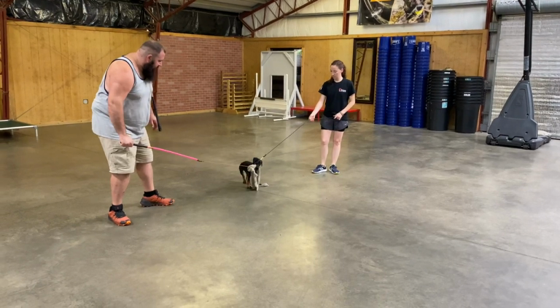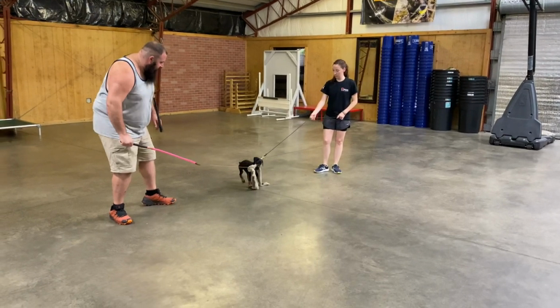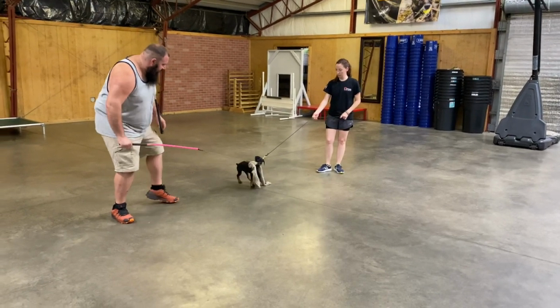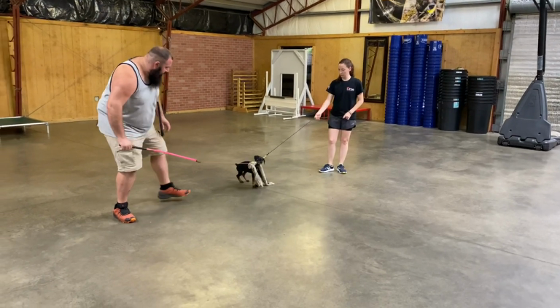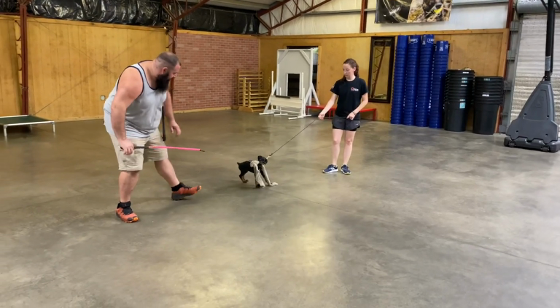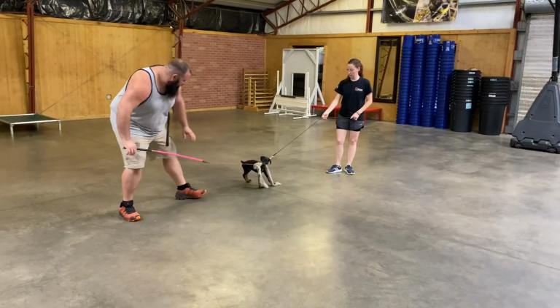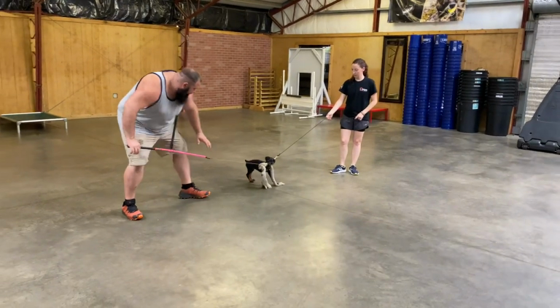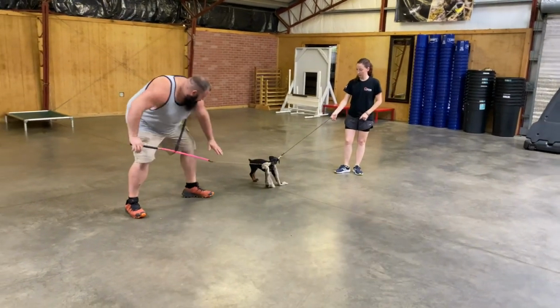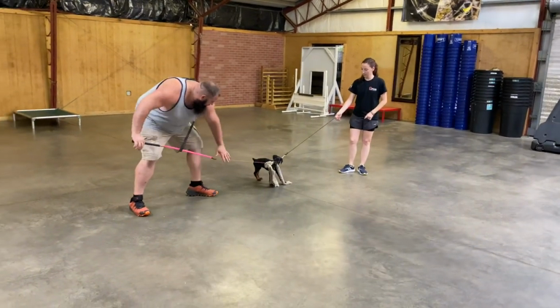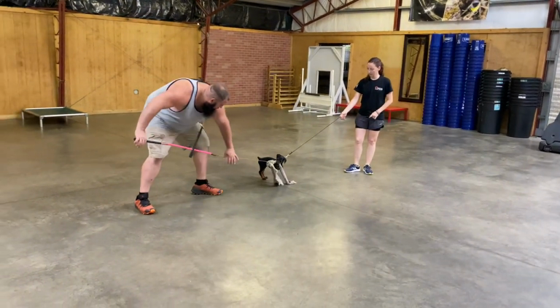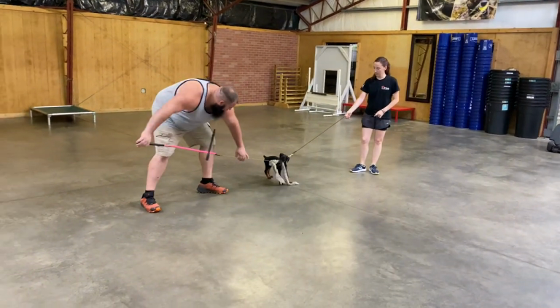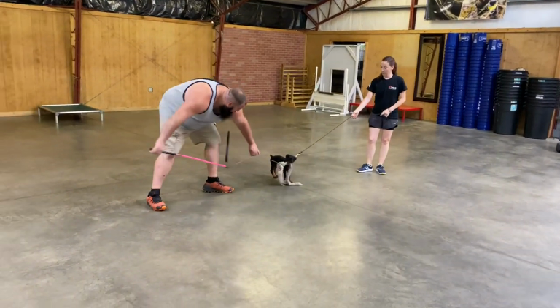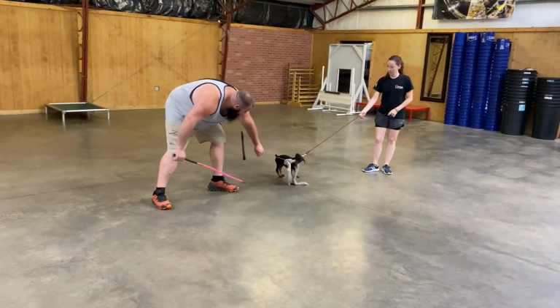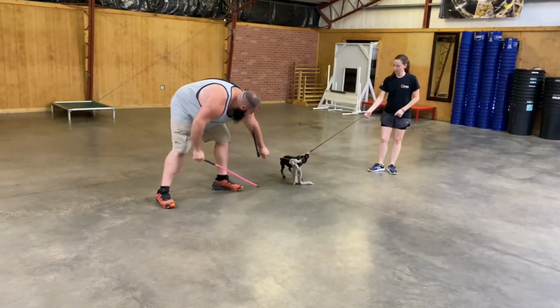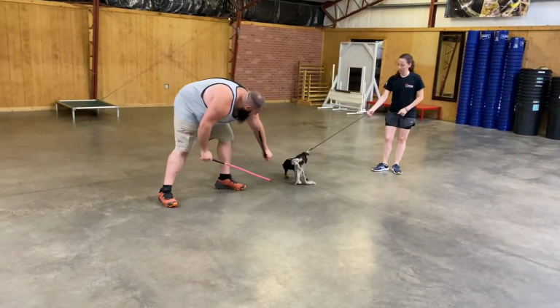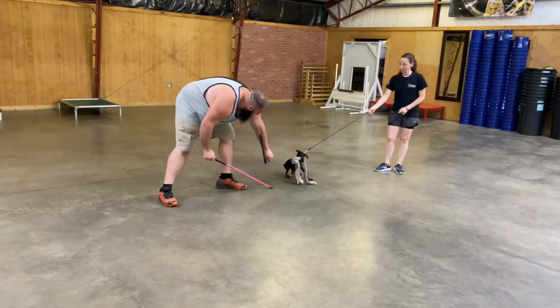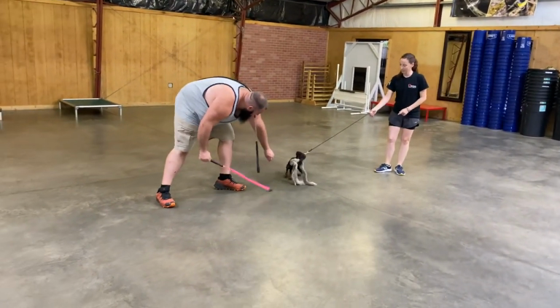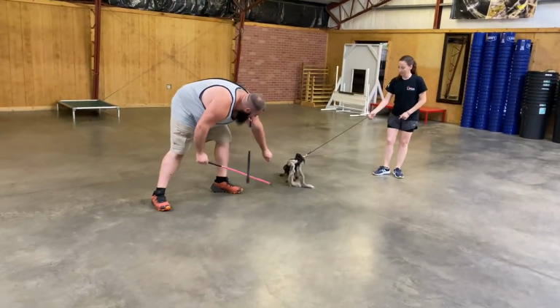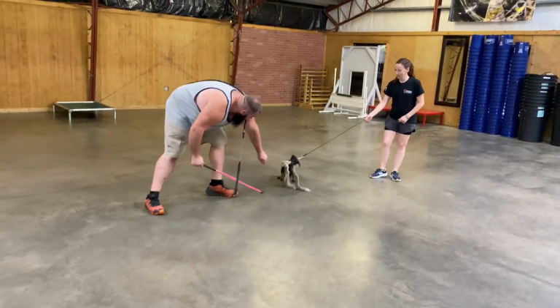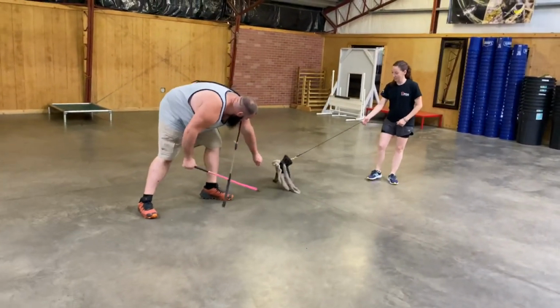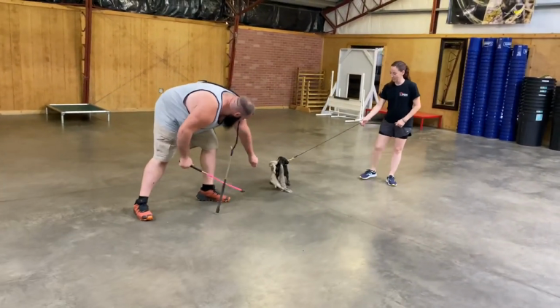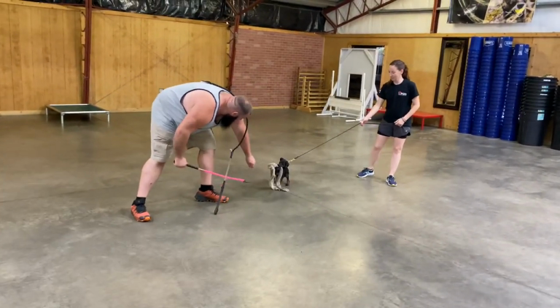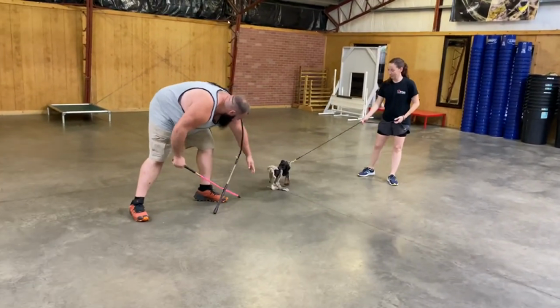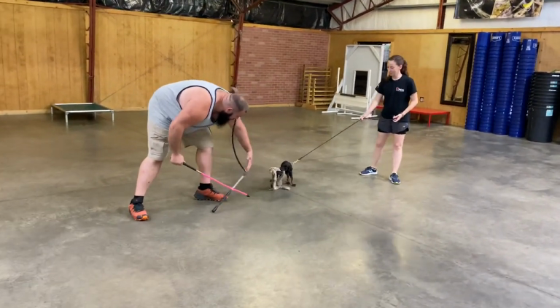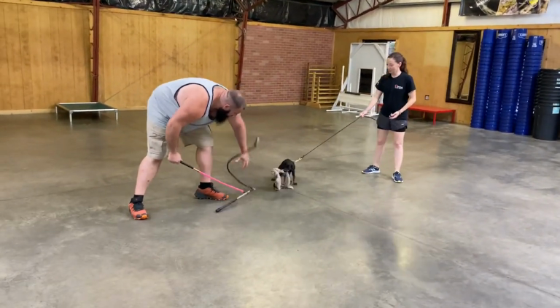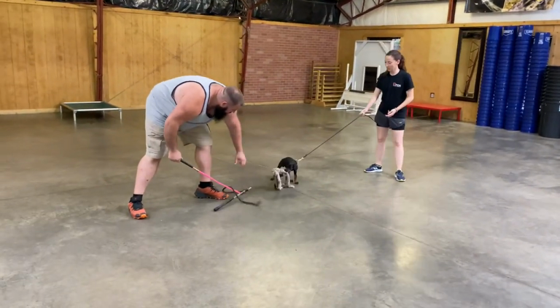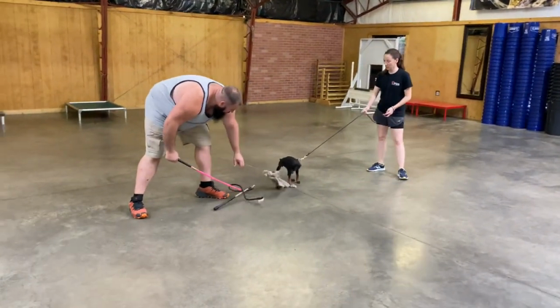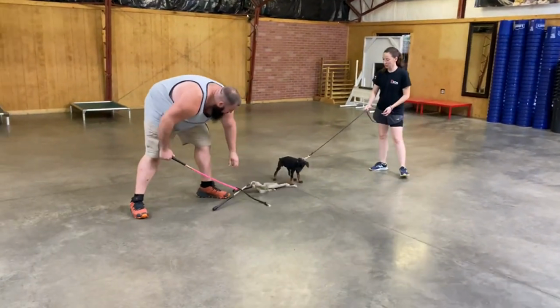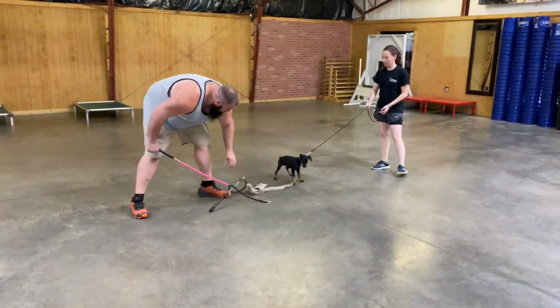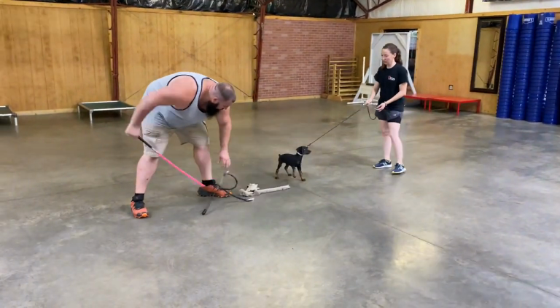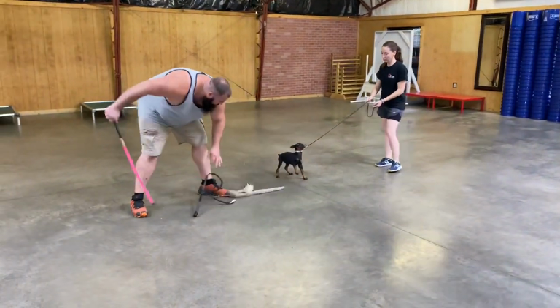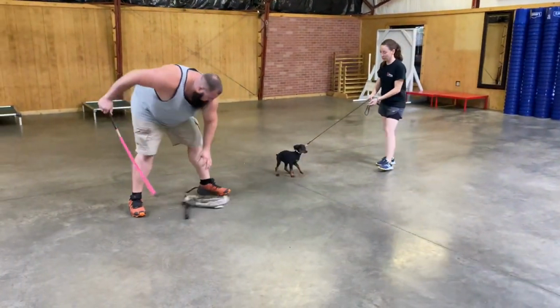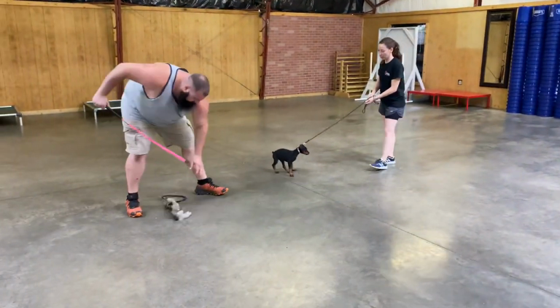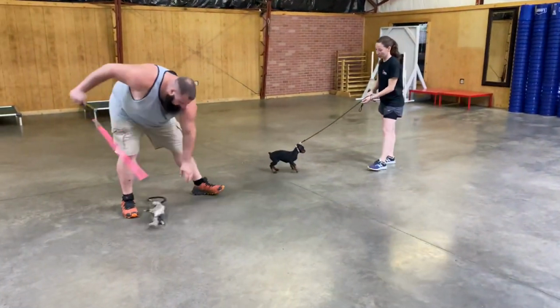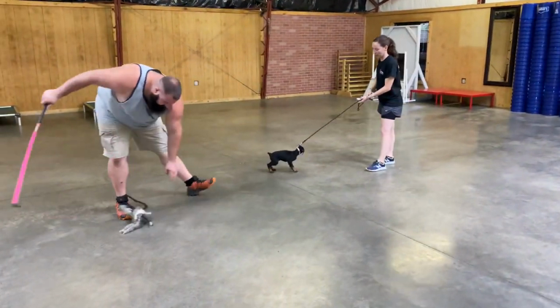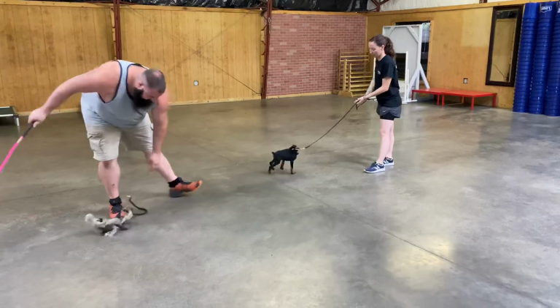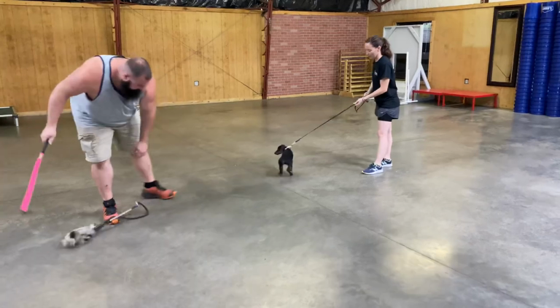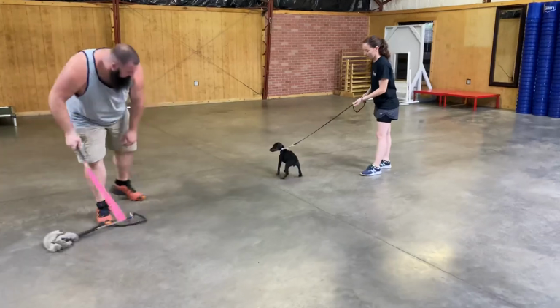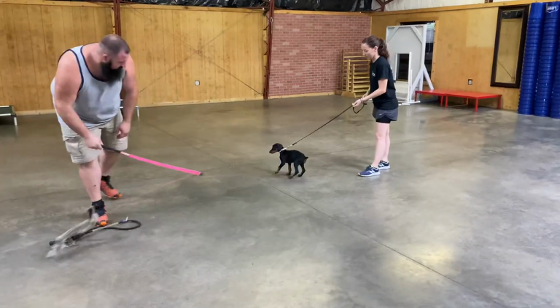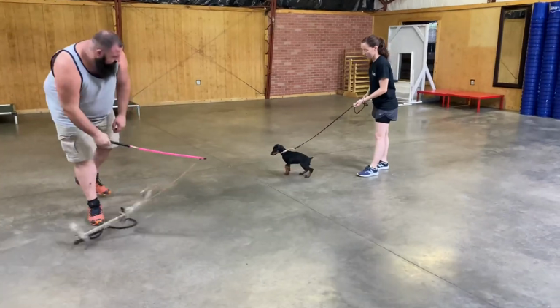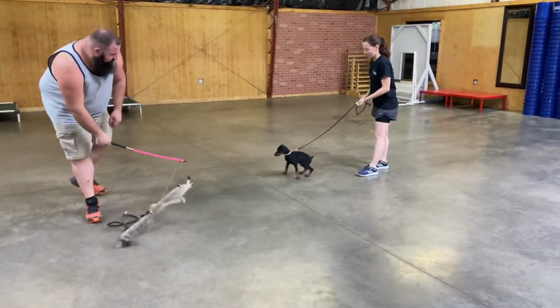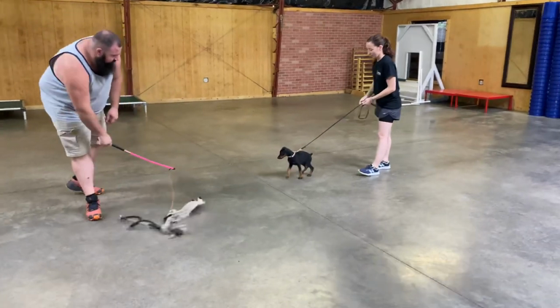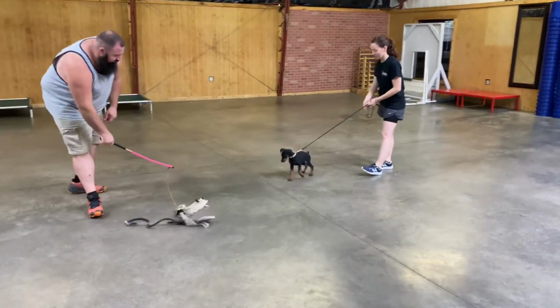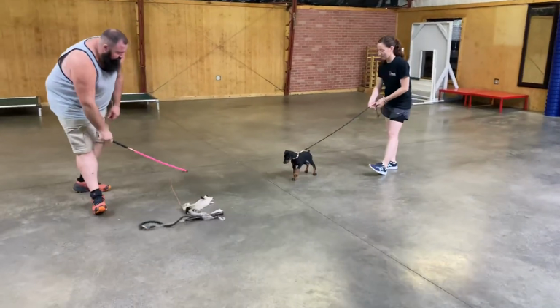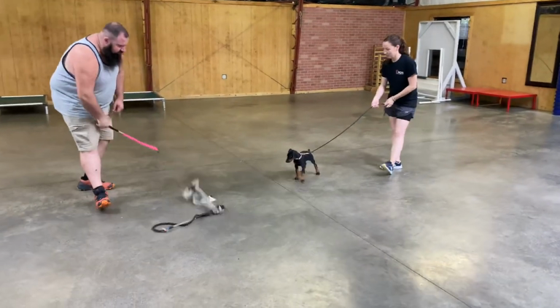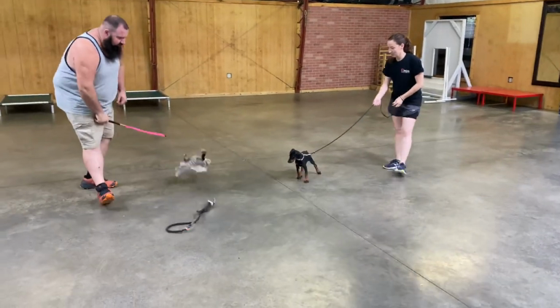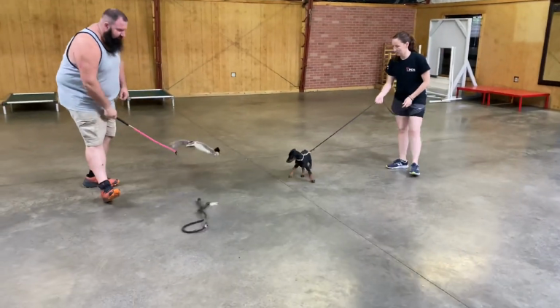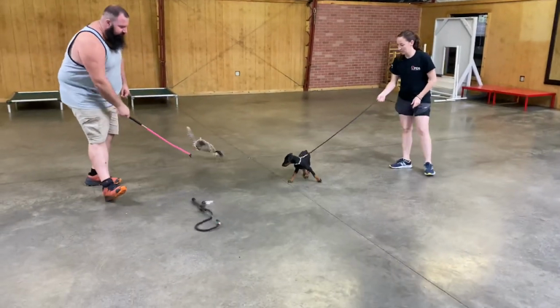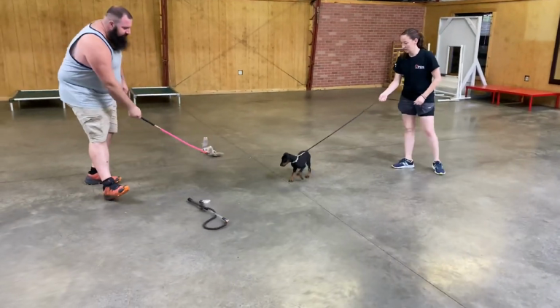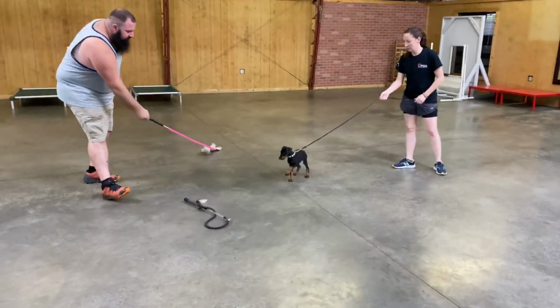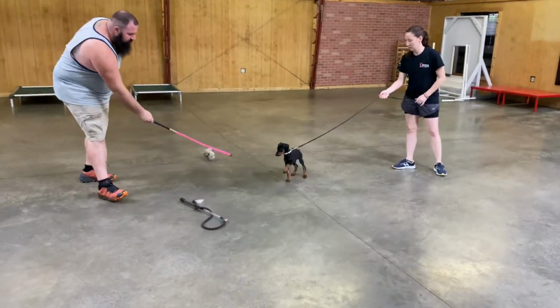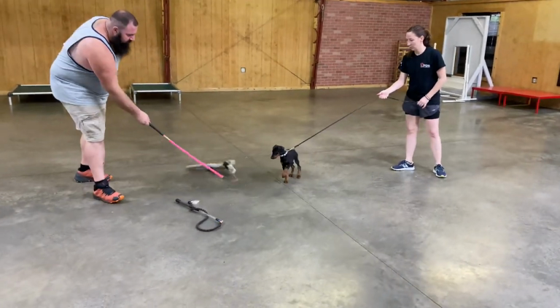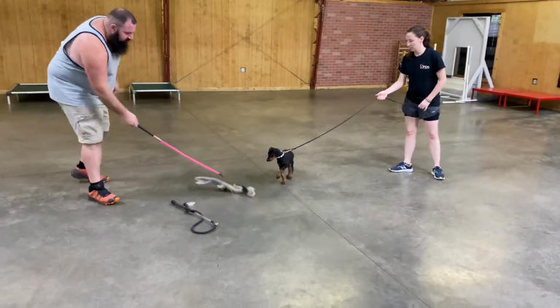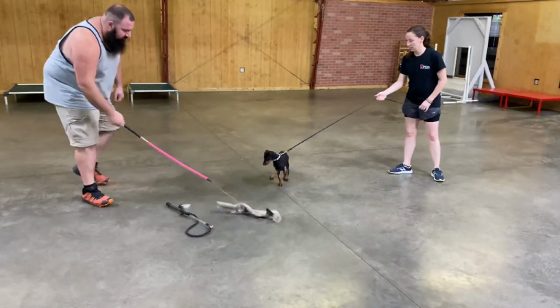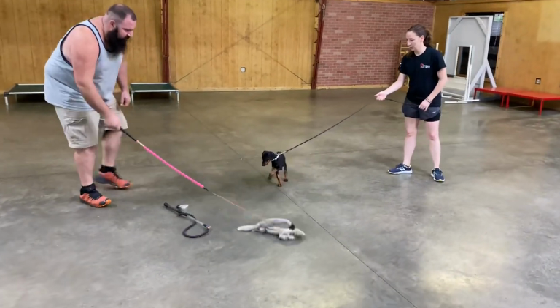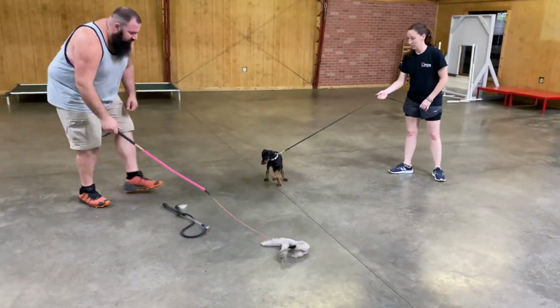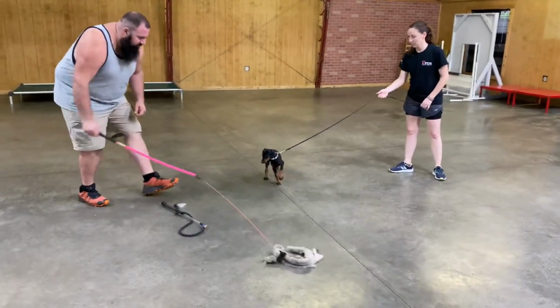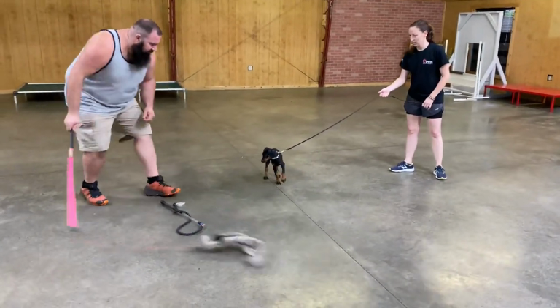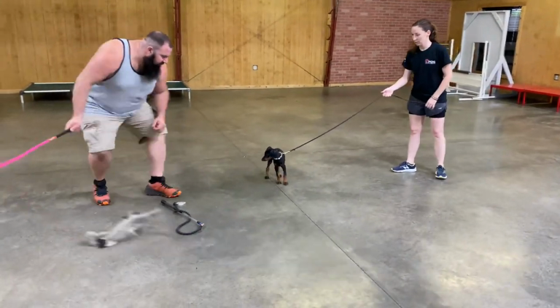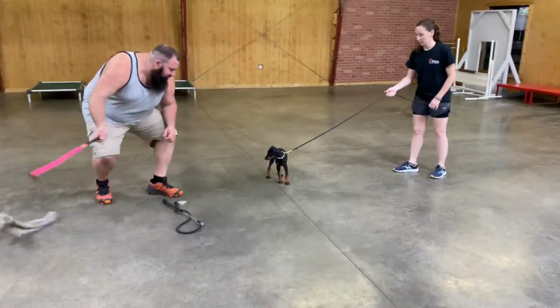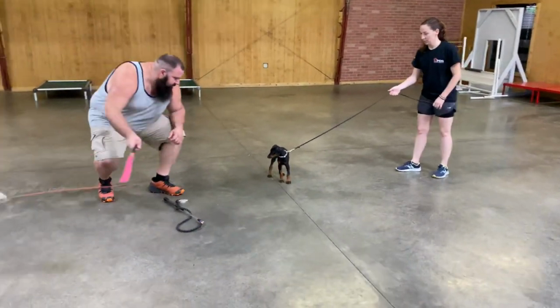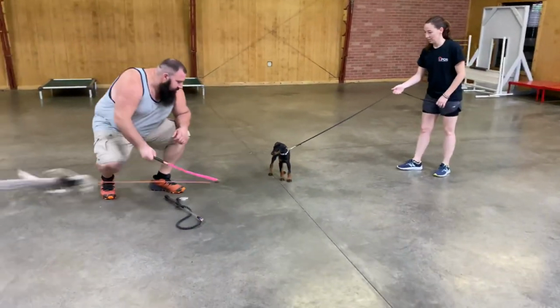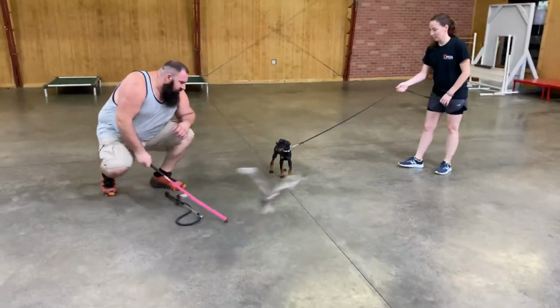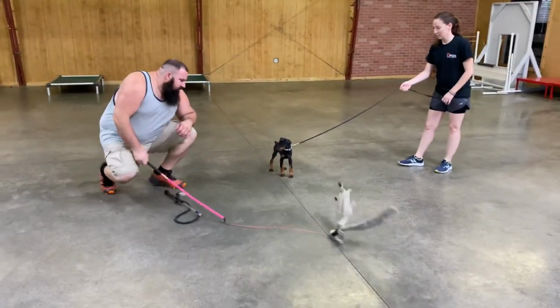Alright guys, we're having a look at Twyla, T-W-Y-L-A. Twyla is a T-Litter Doberman puppy.